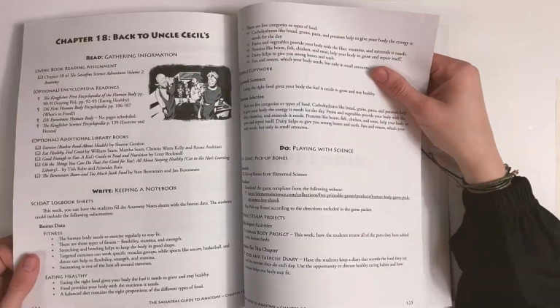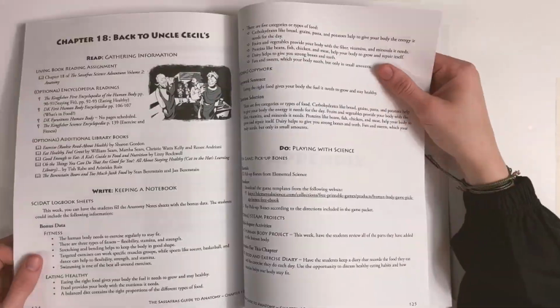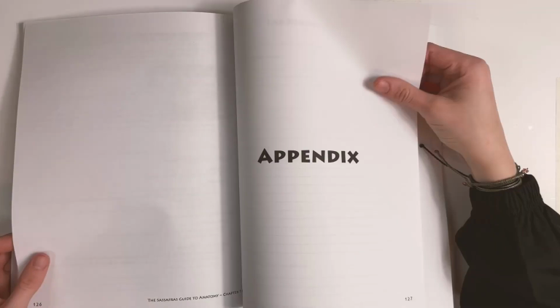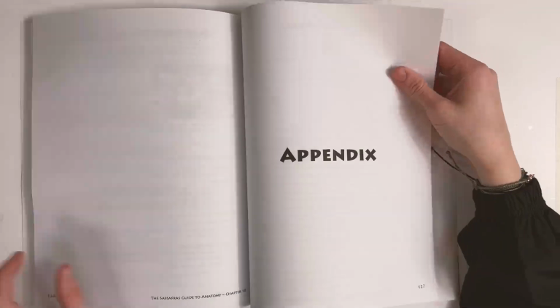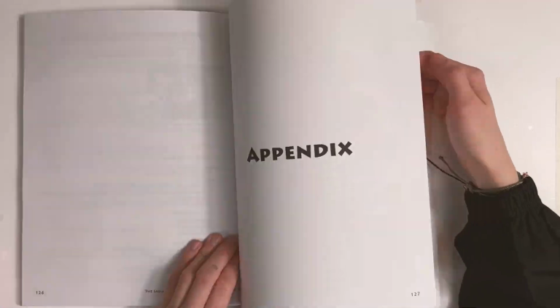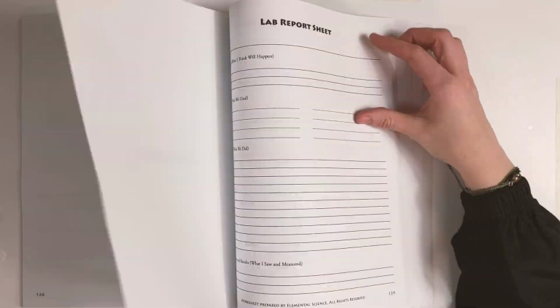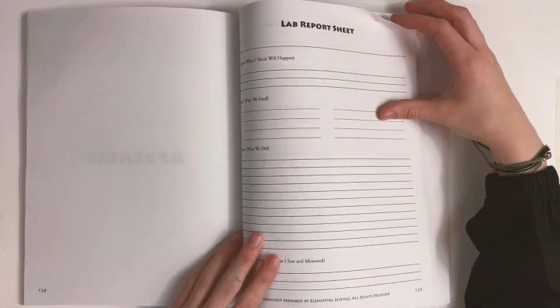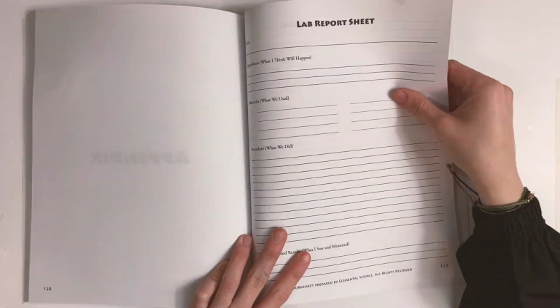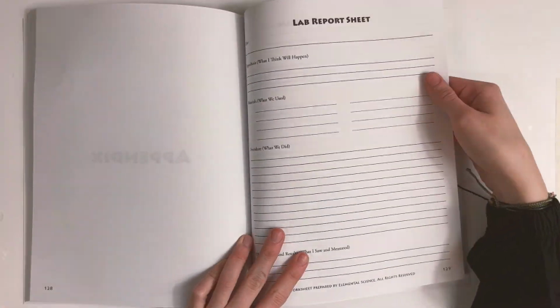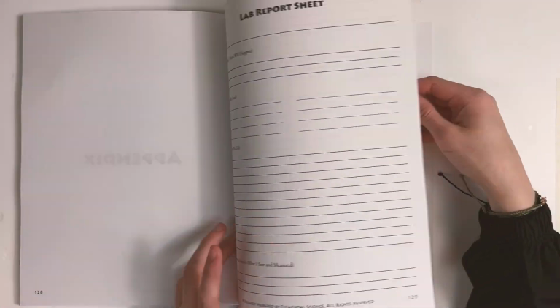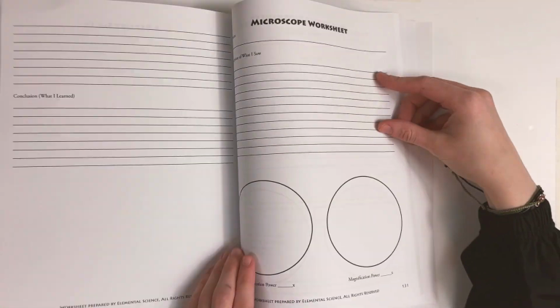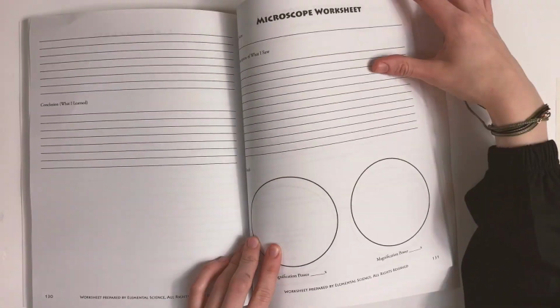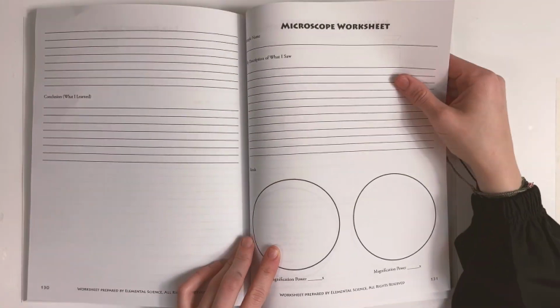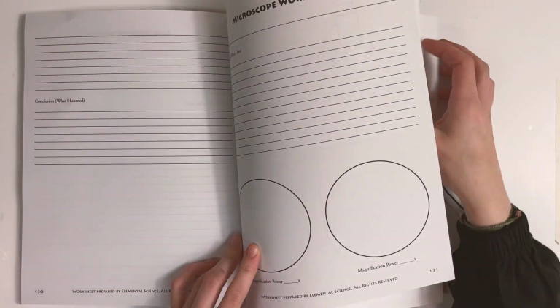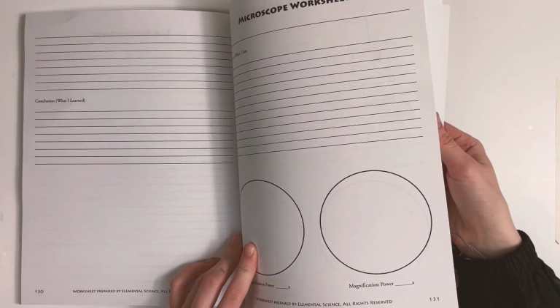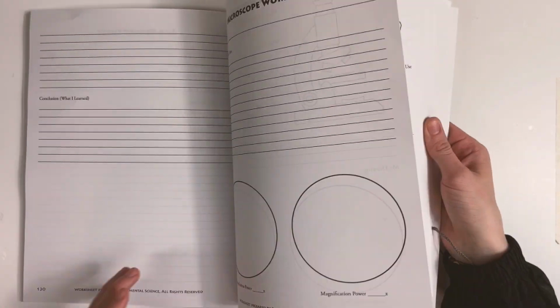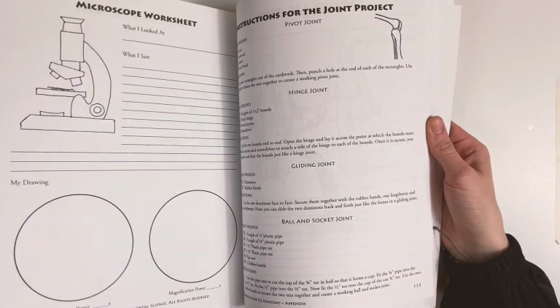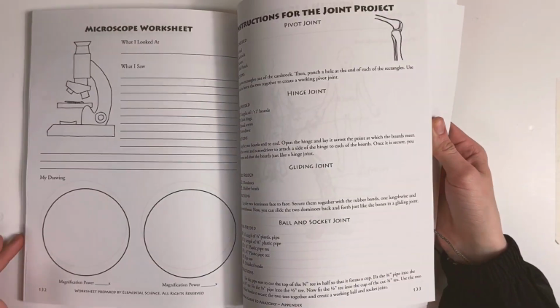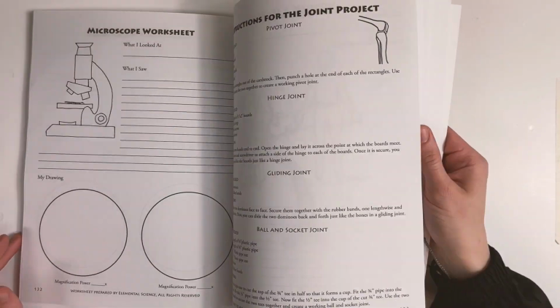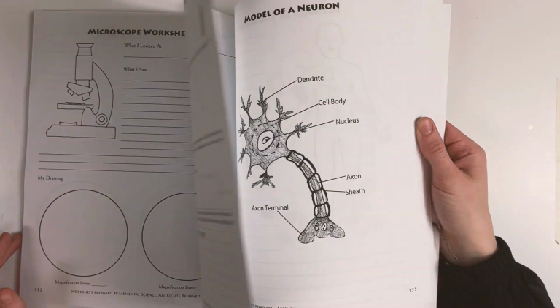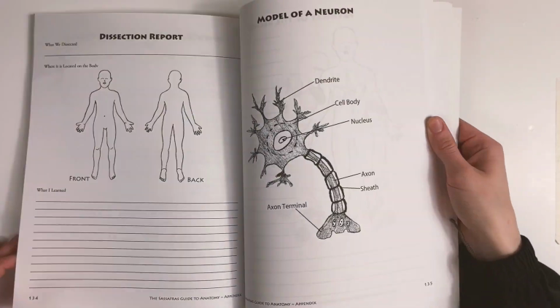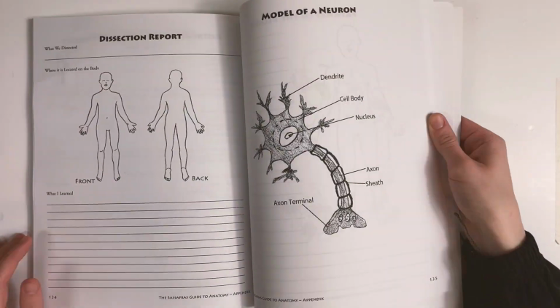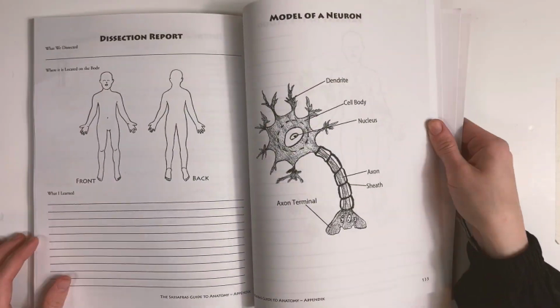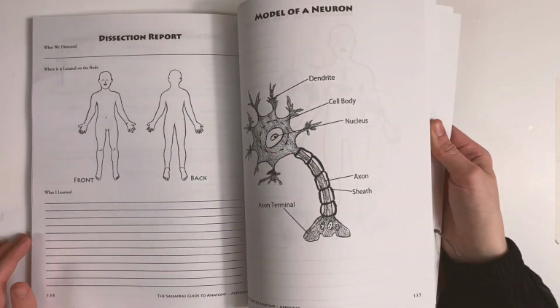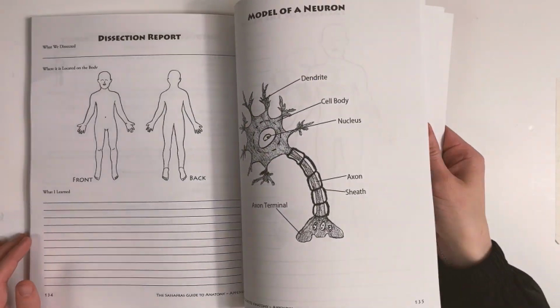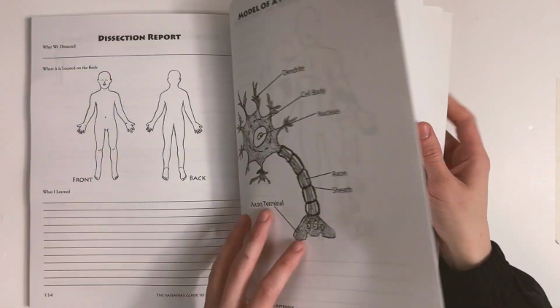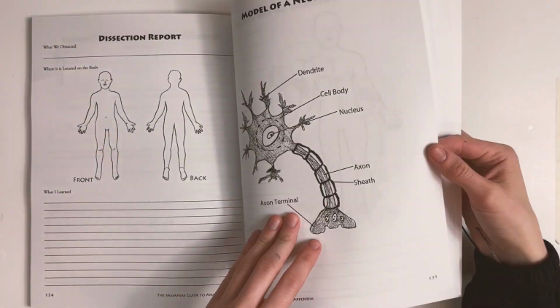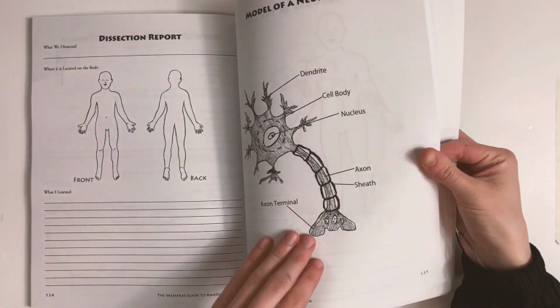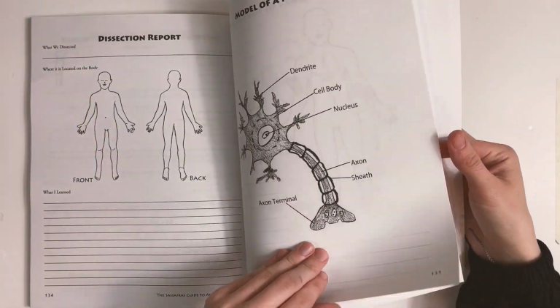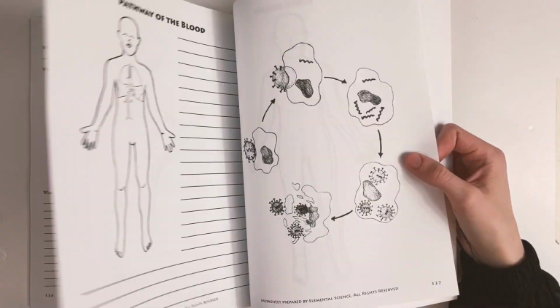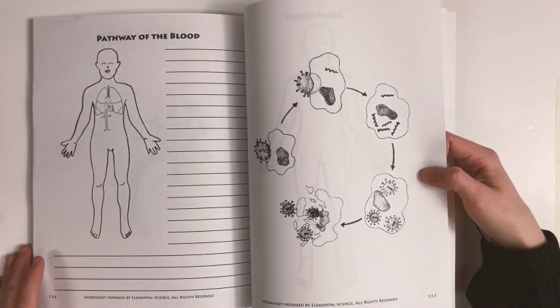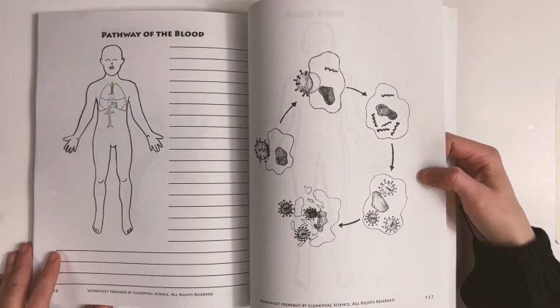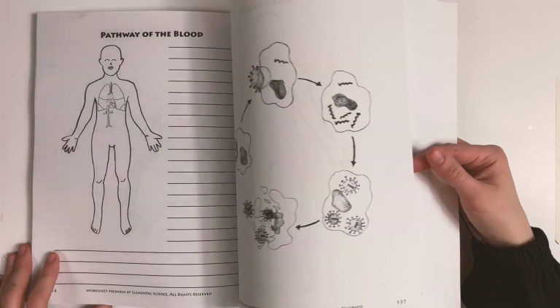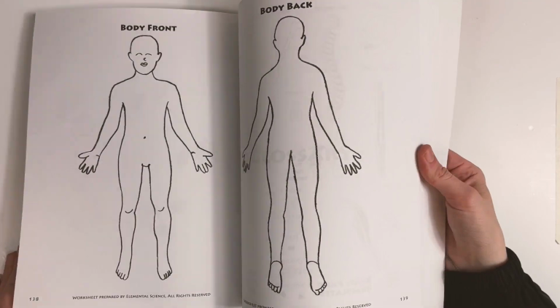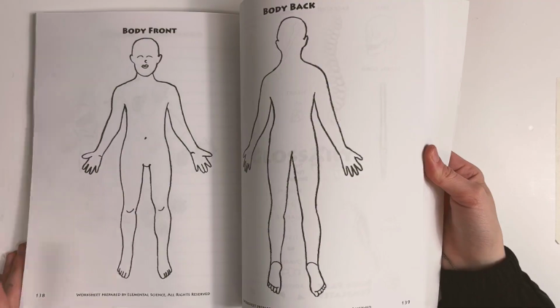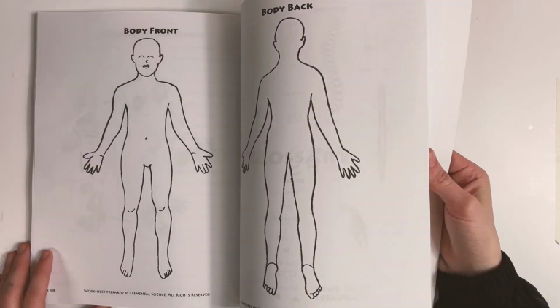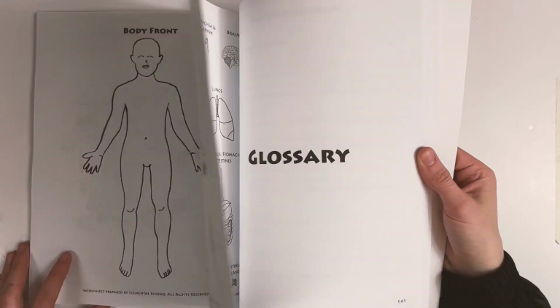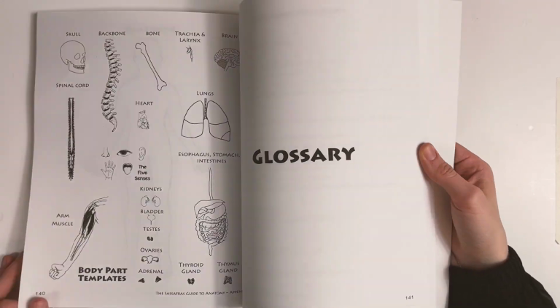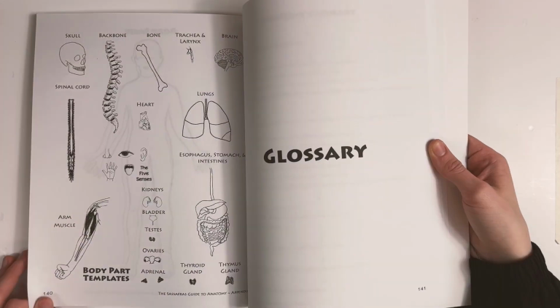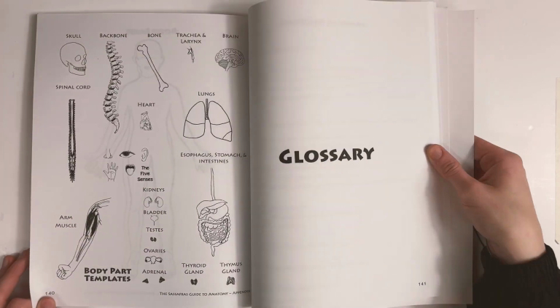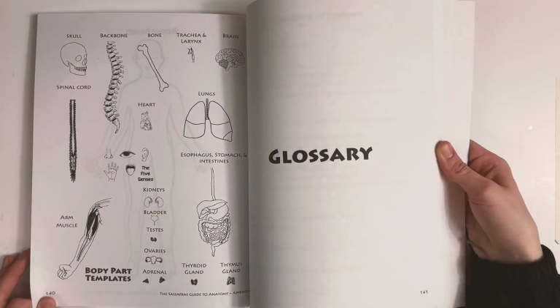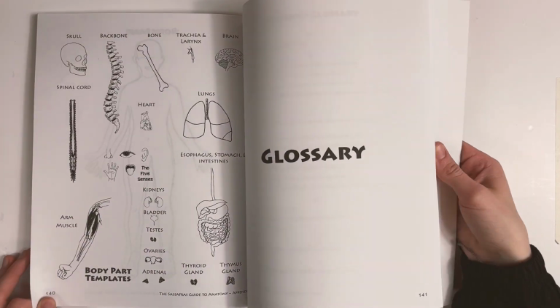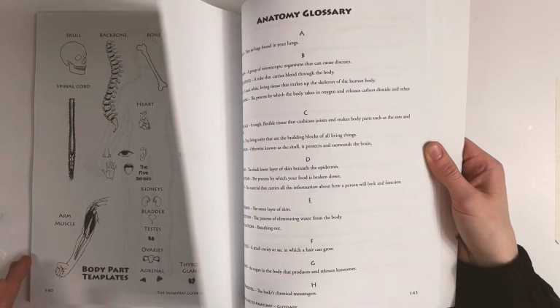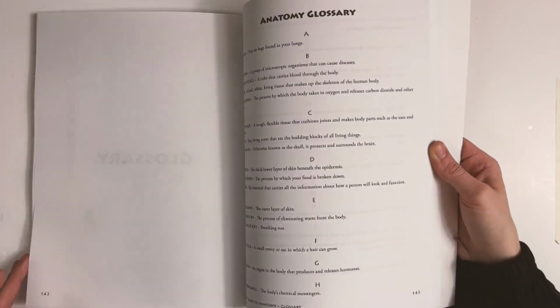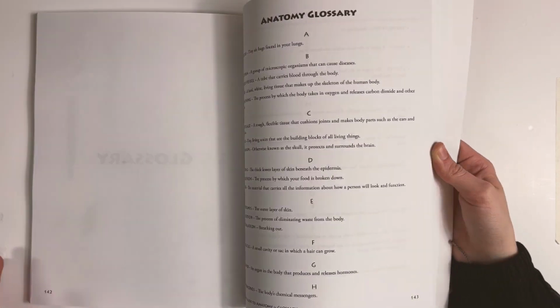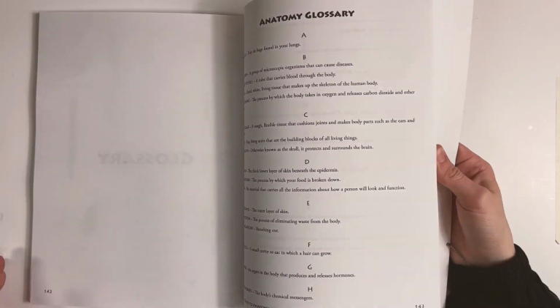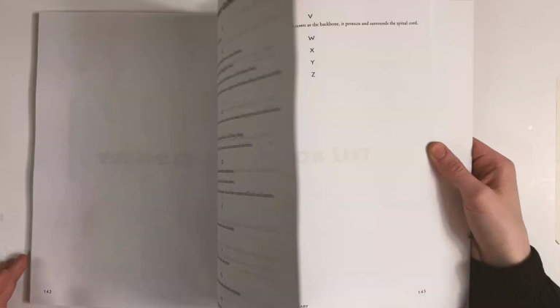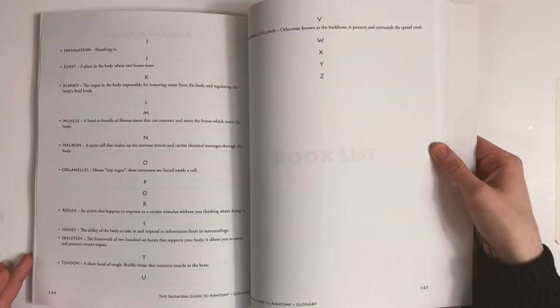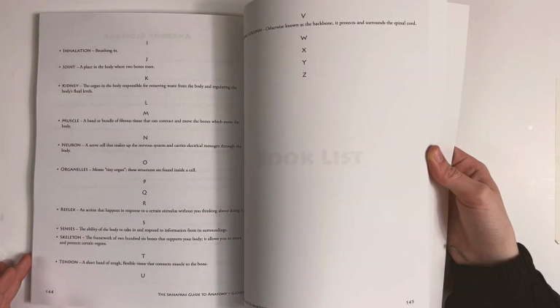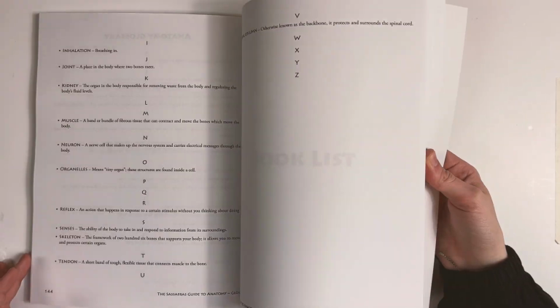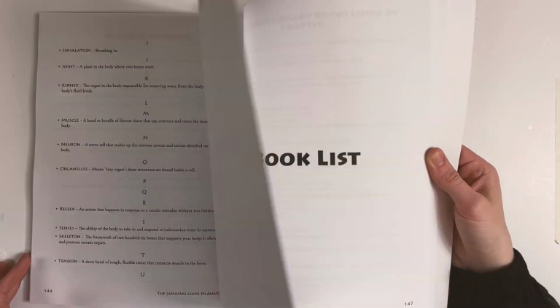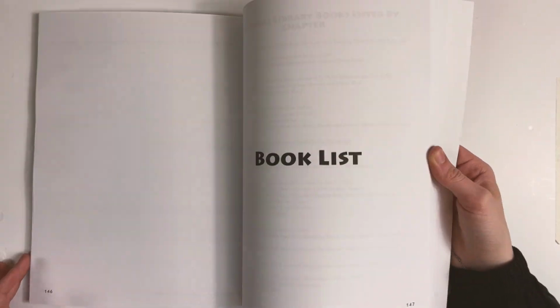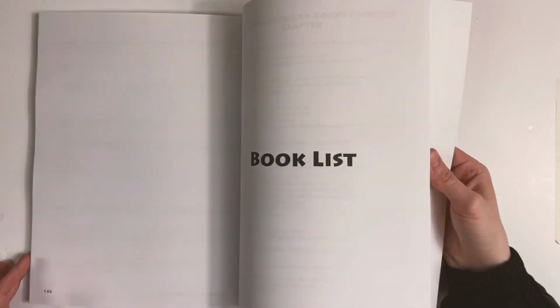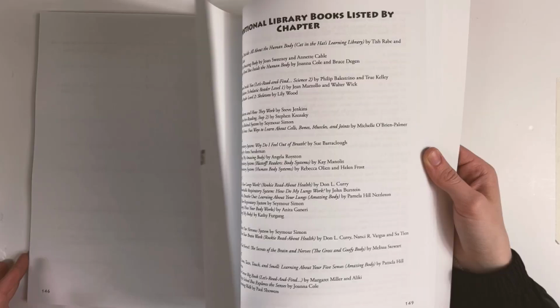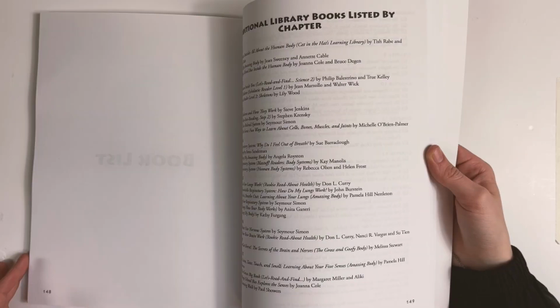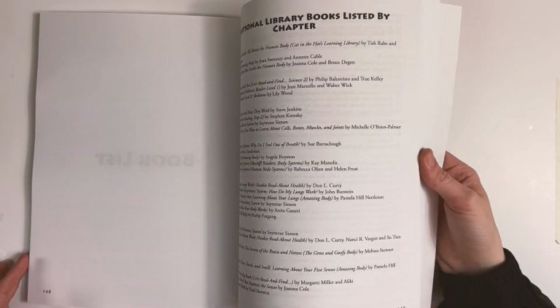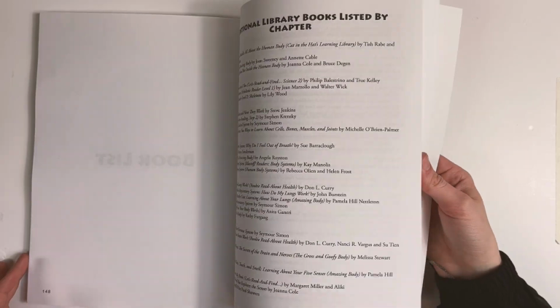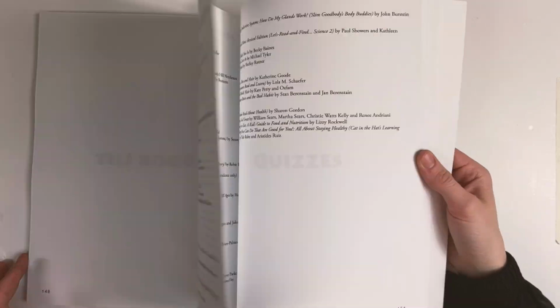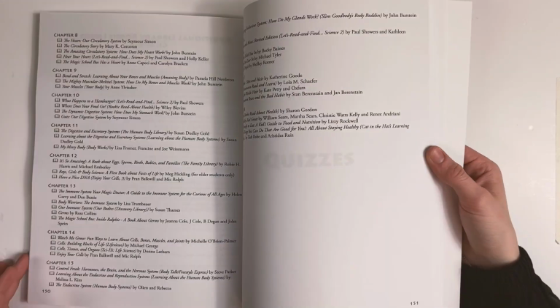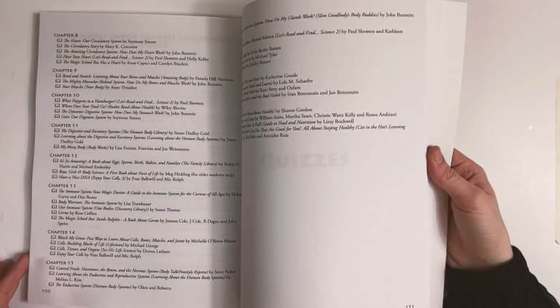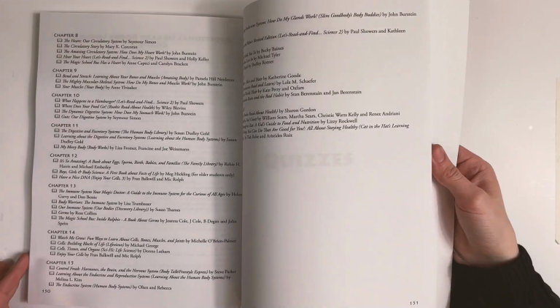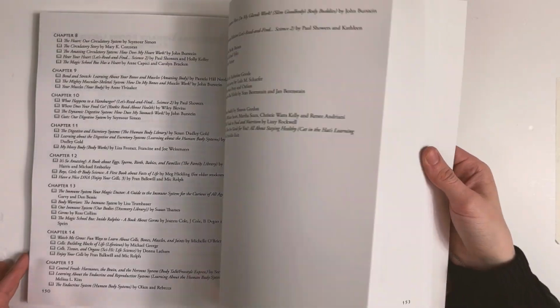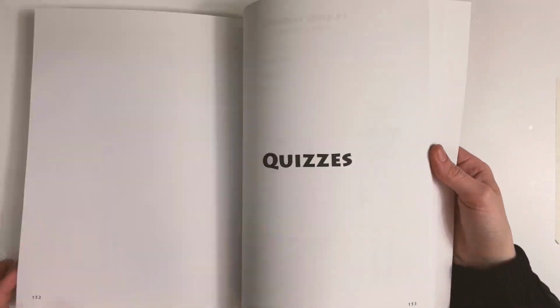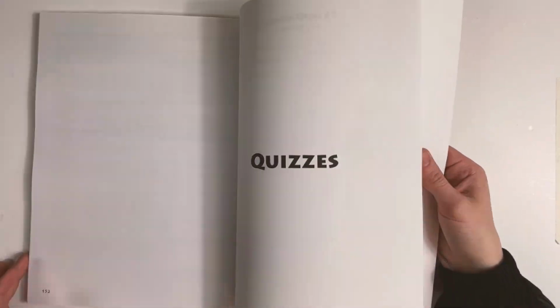In the very back of the teacher's guide, you'll find the templates that you need, along with a full glossary and a set of quizzes for you to use.